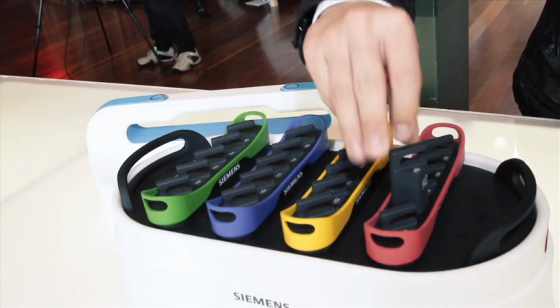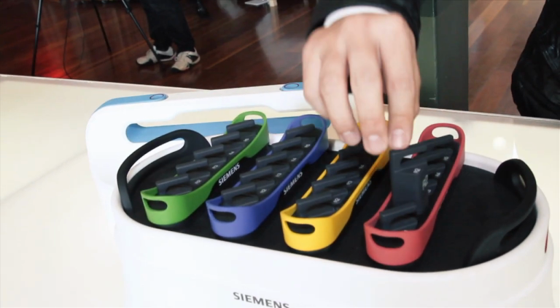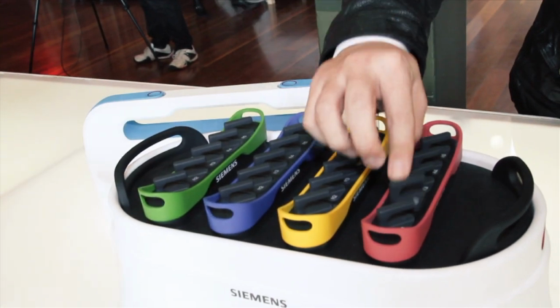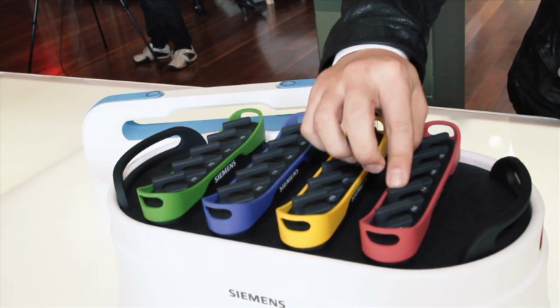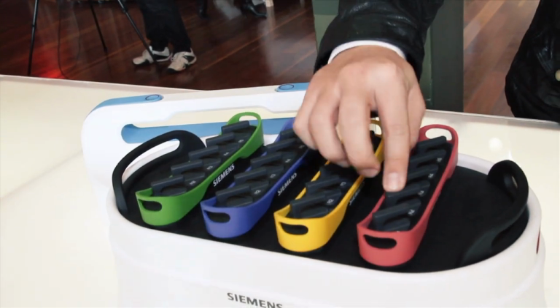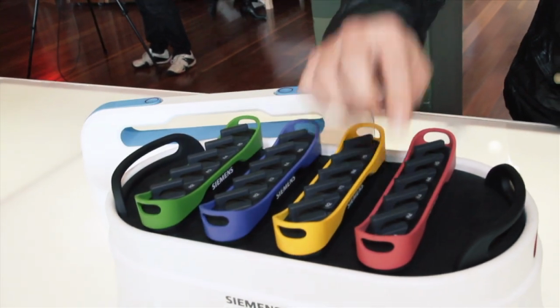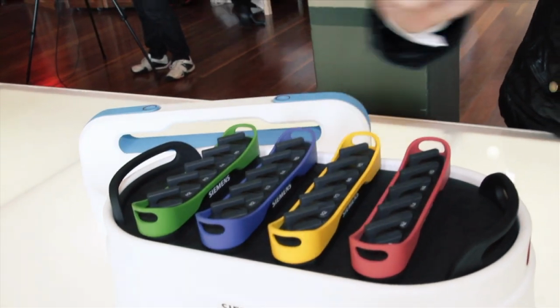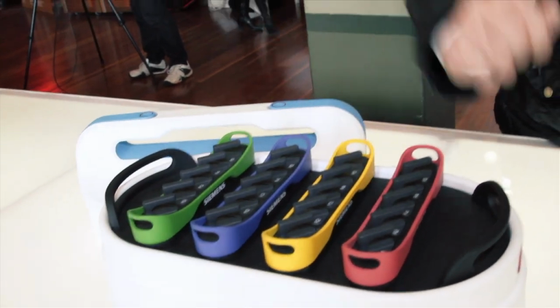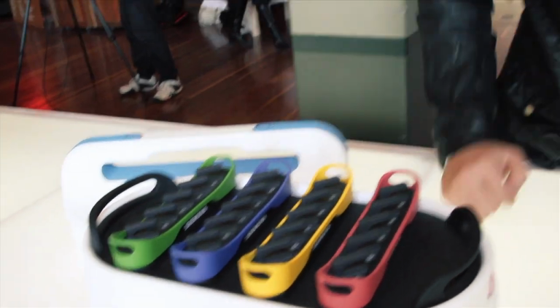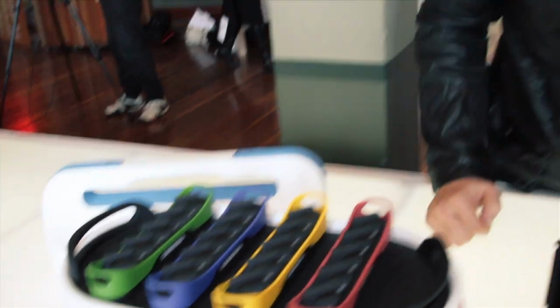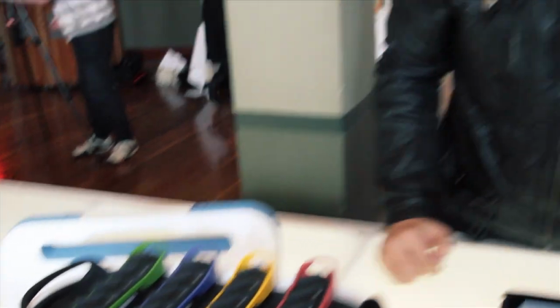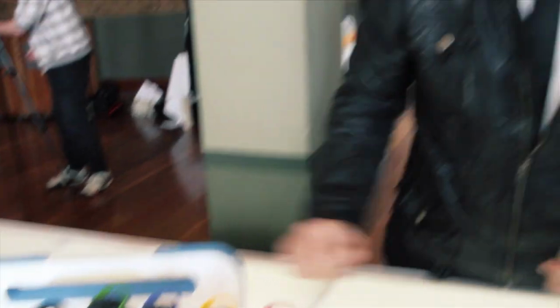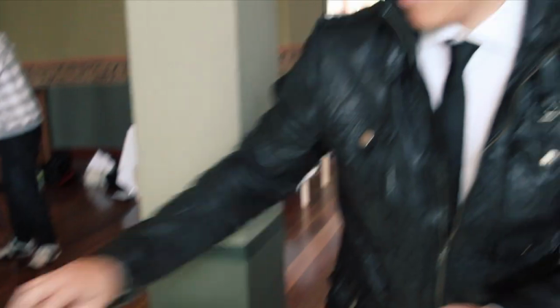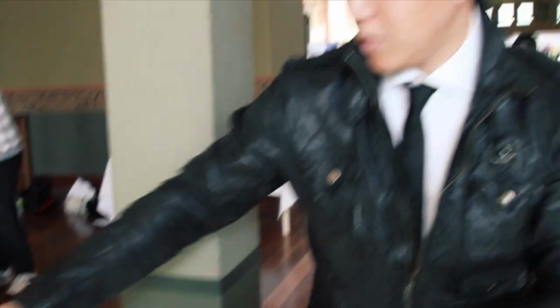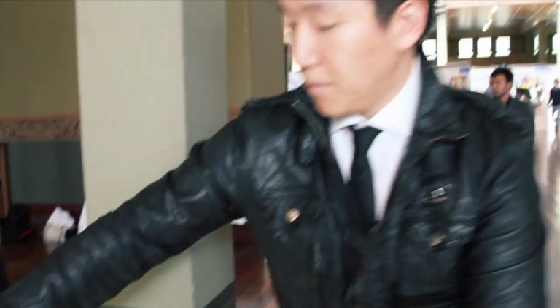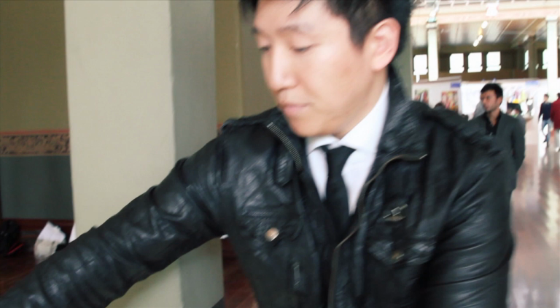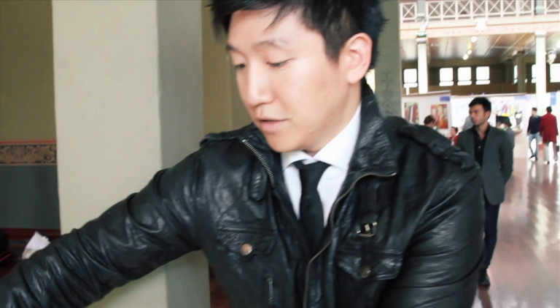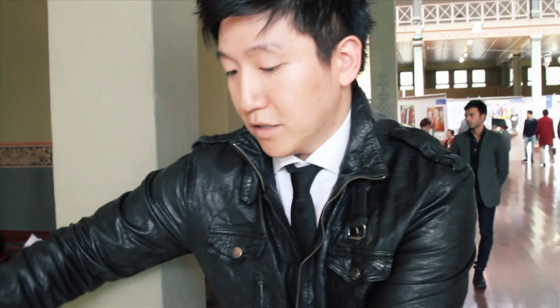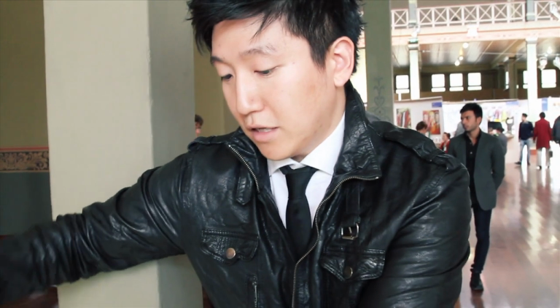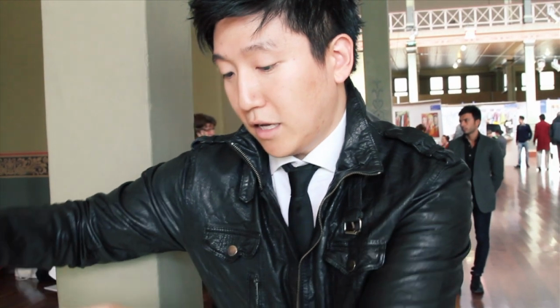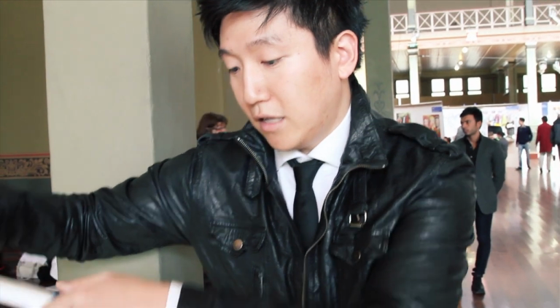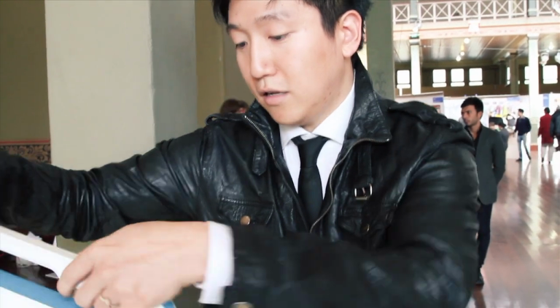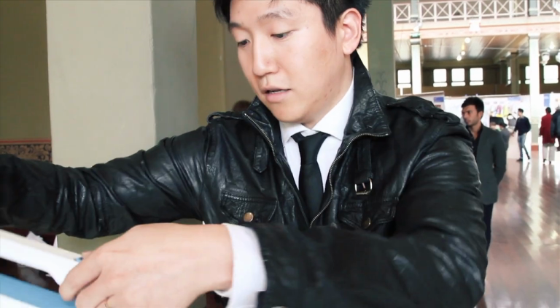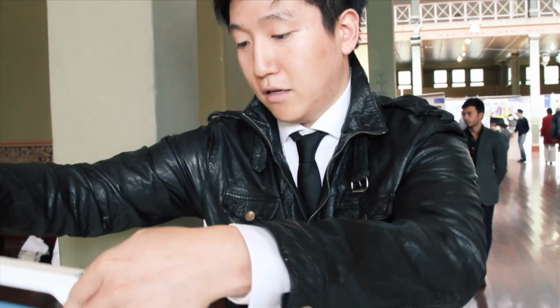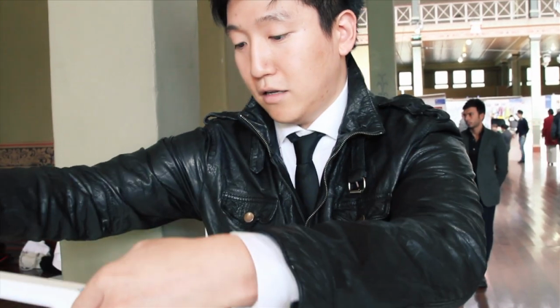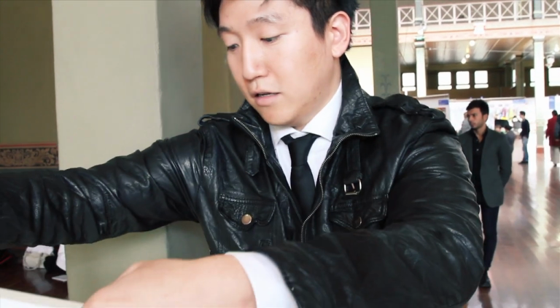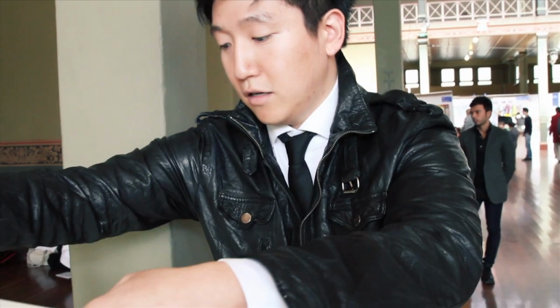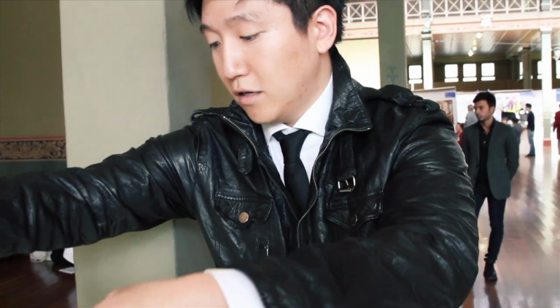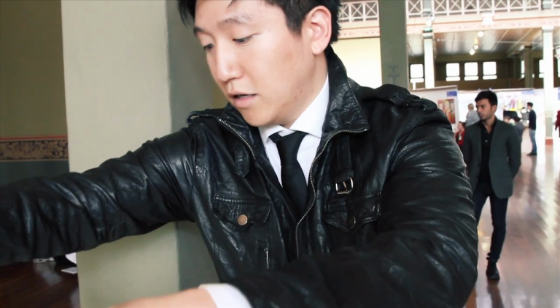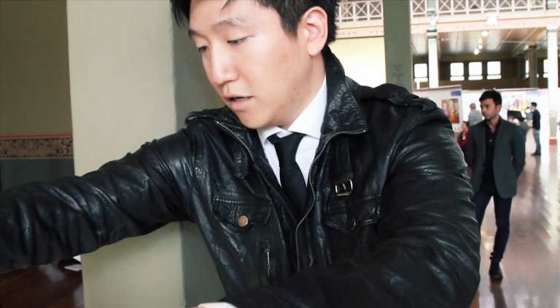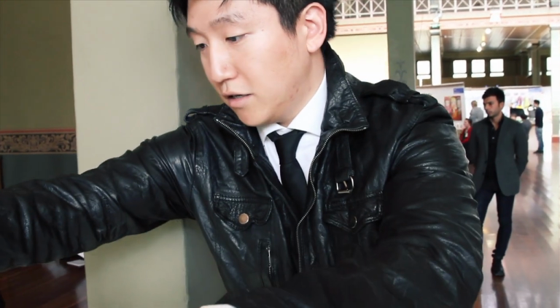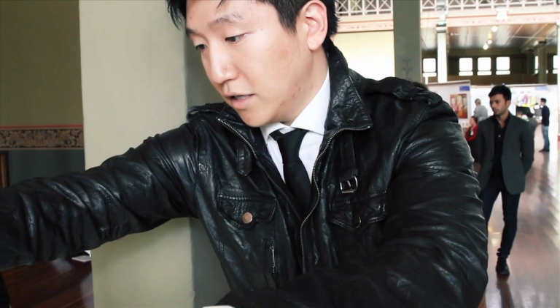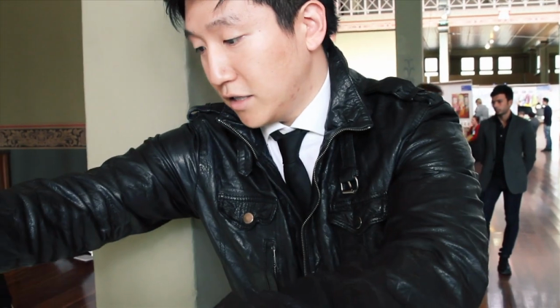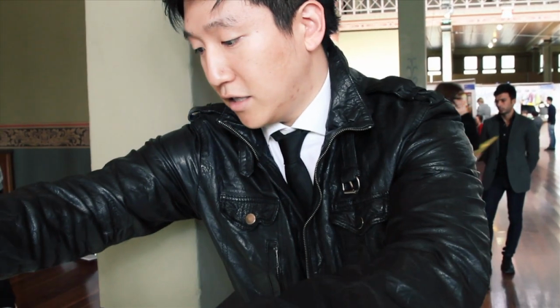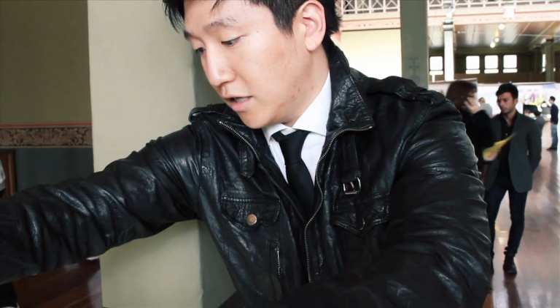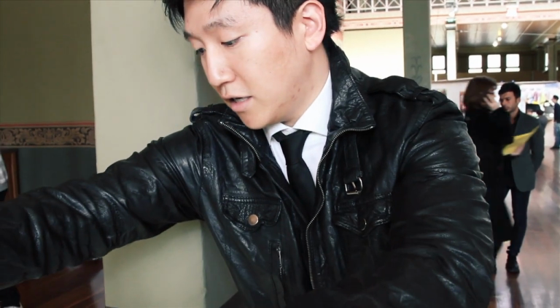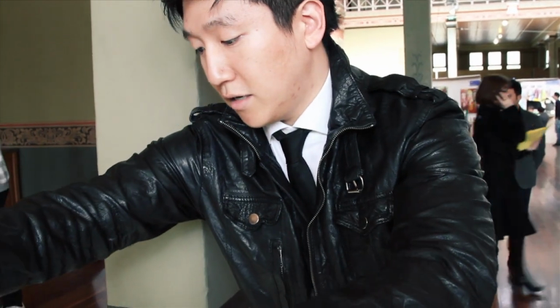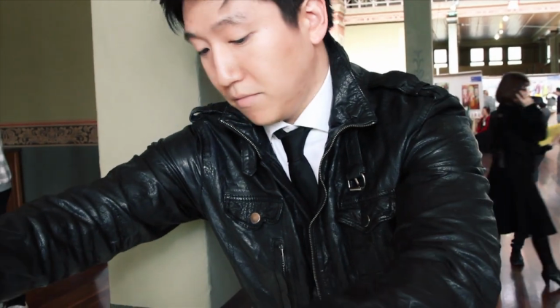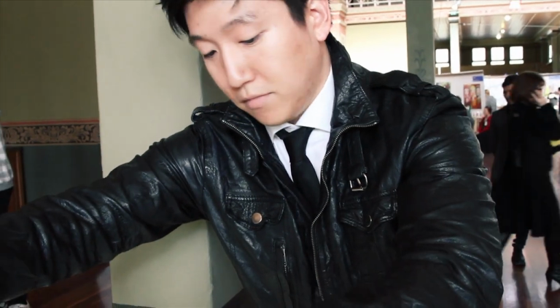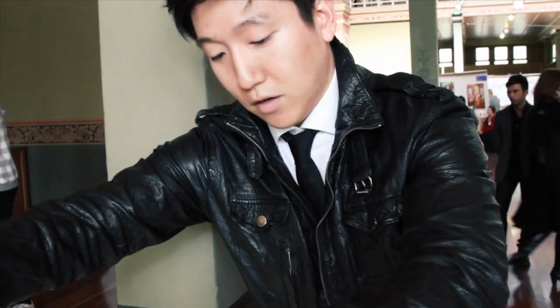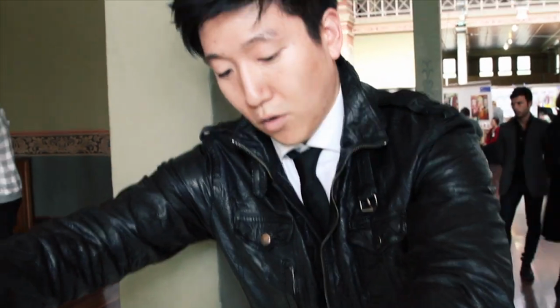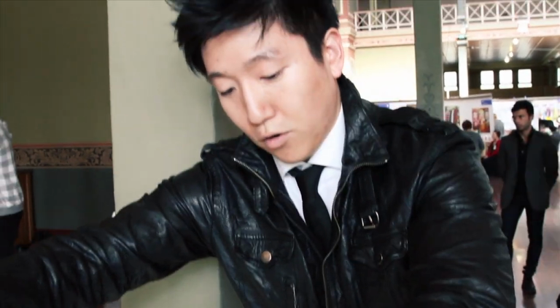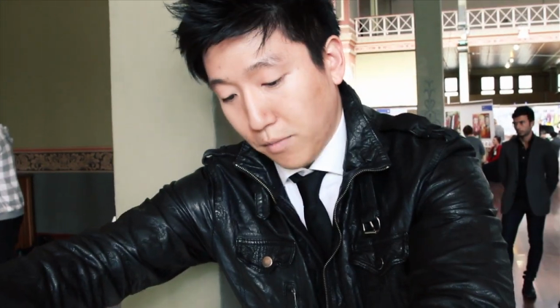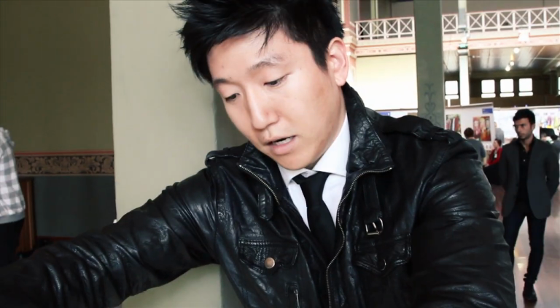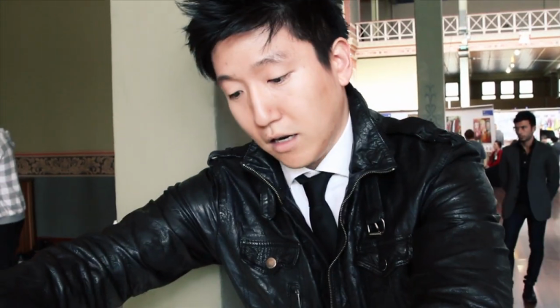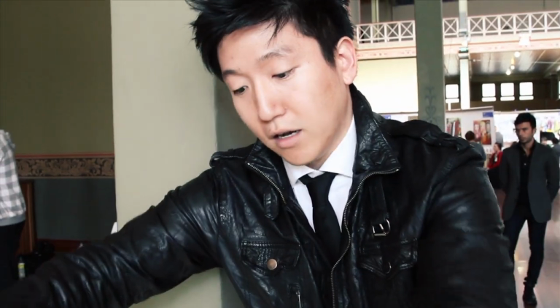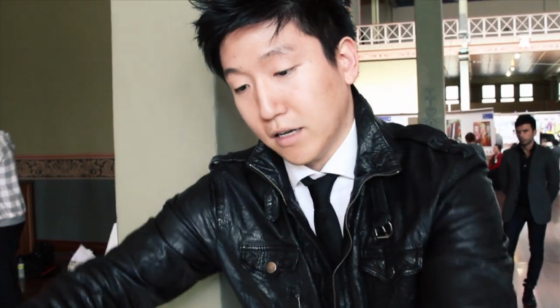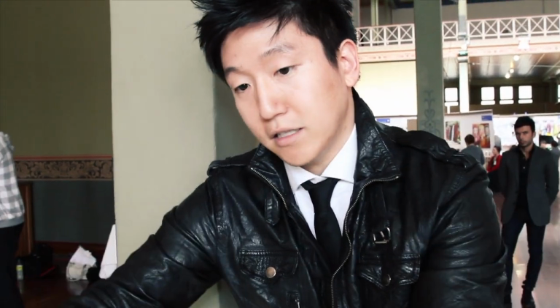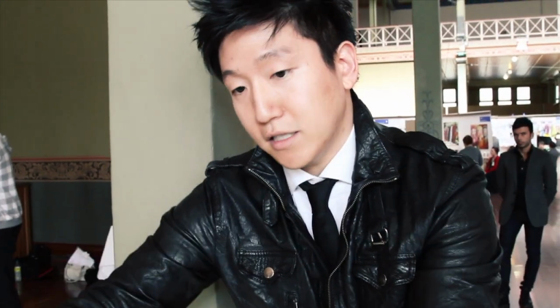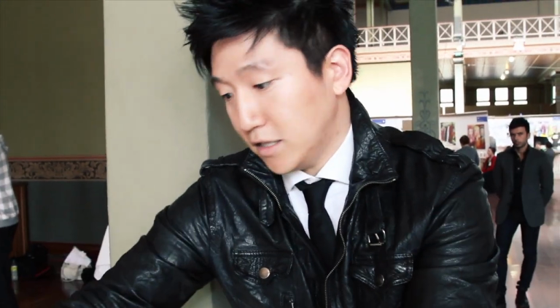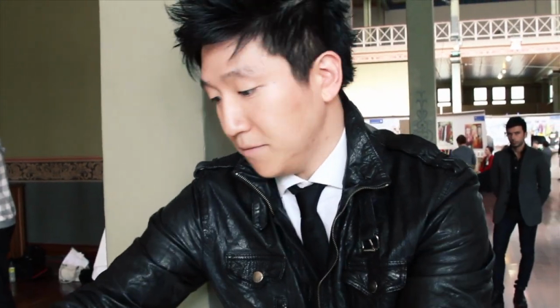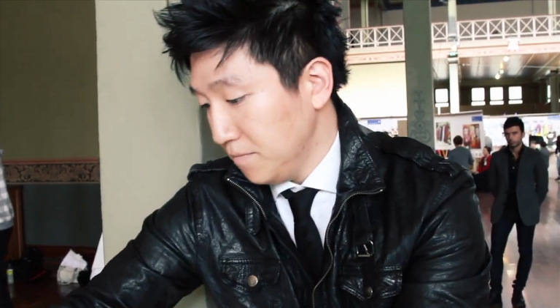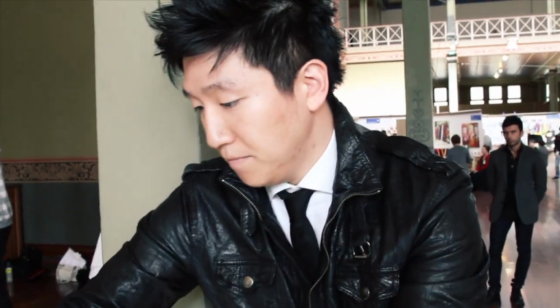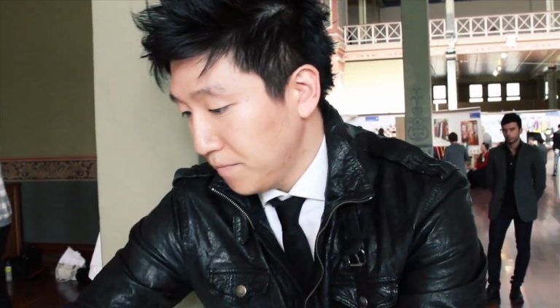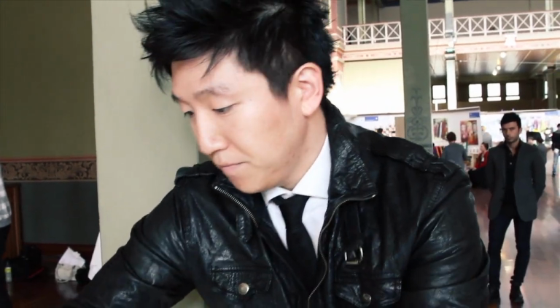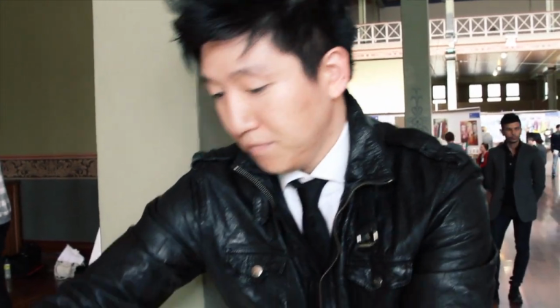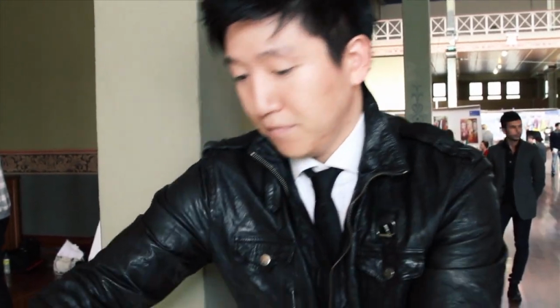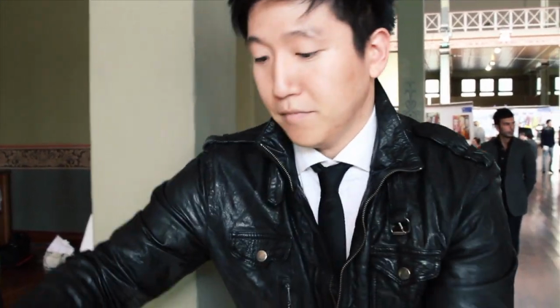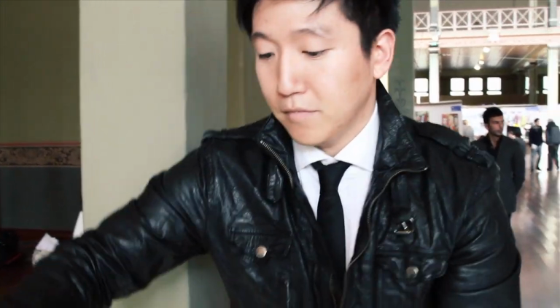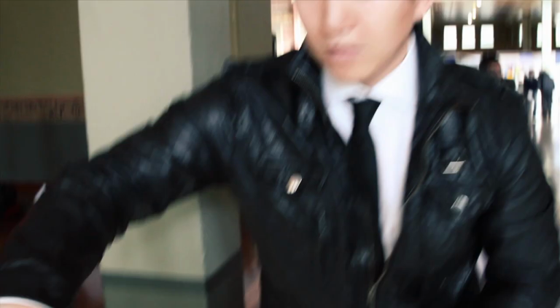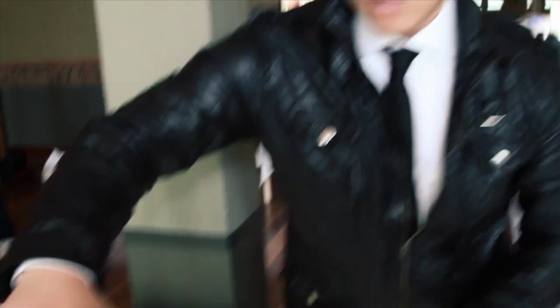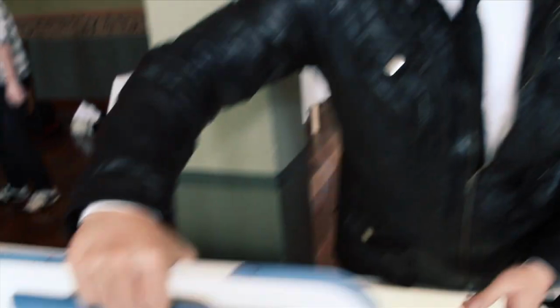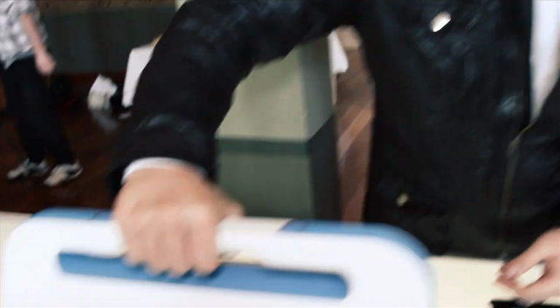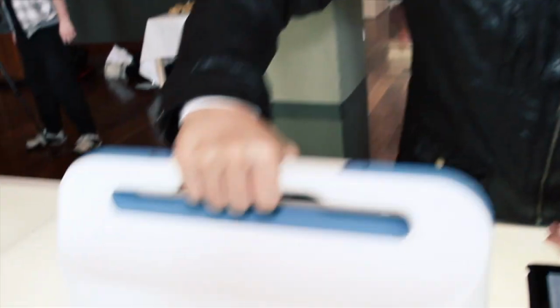That's how it opens. And here is the automatic locking system that locks. Ready to go.